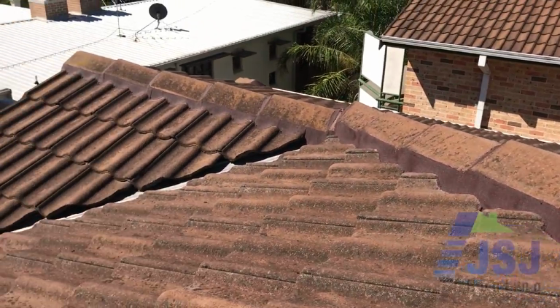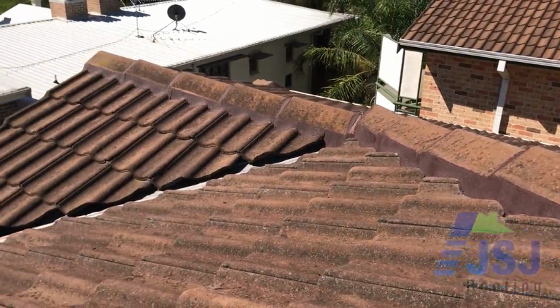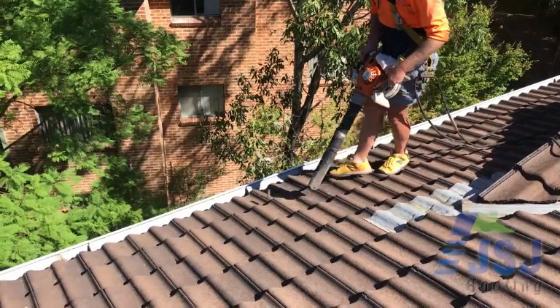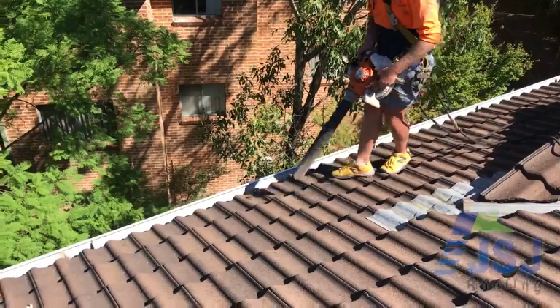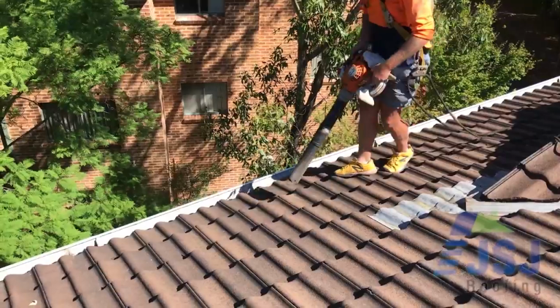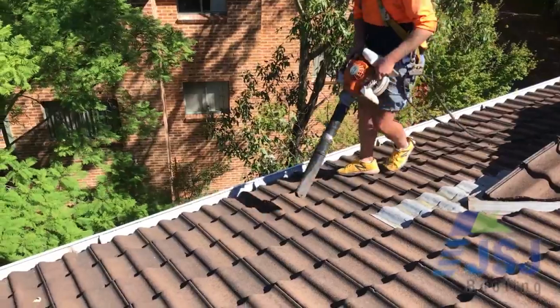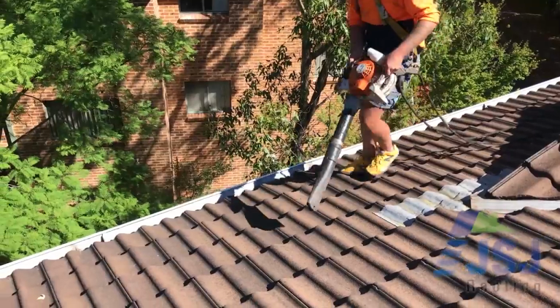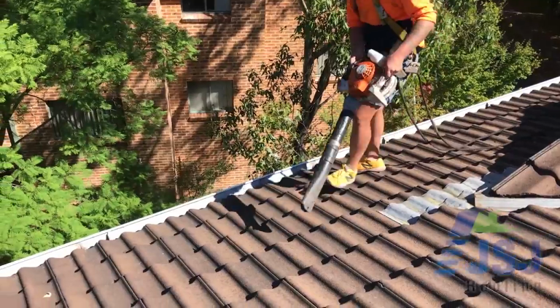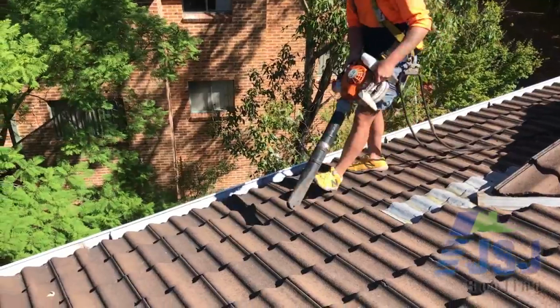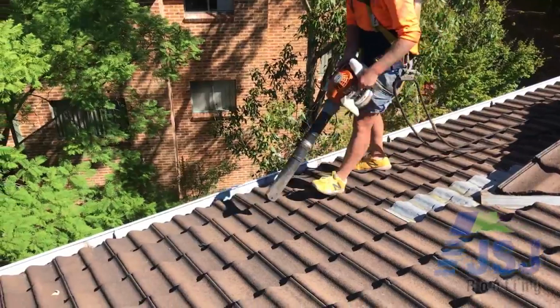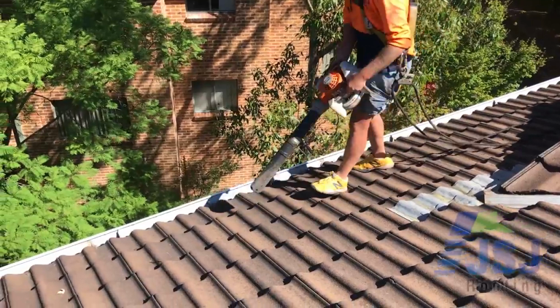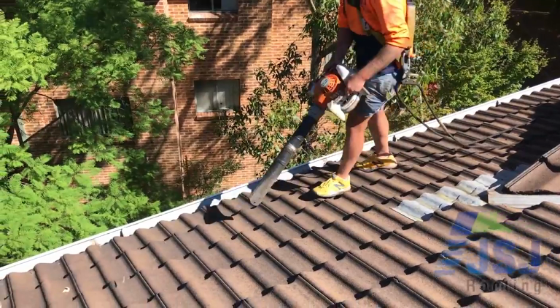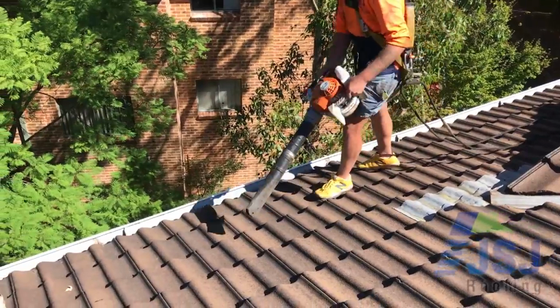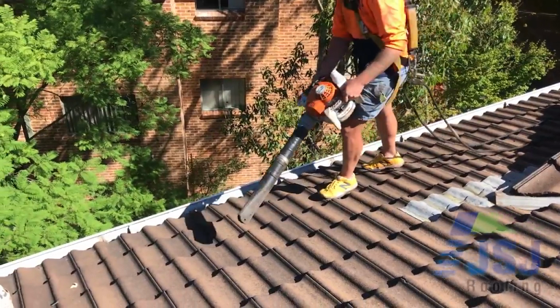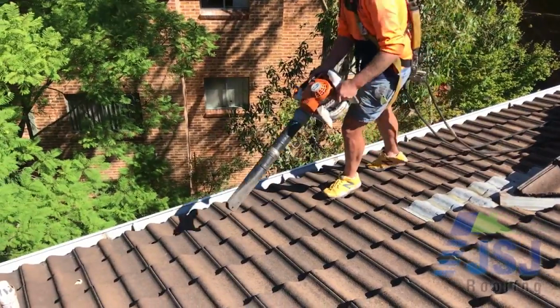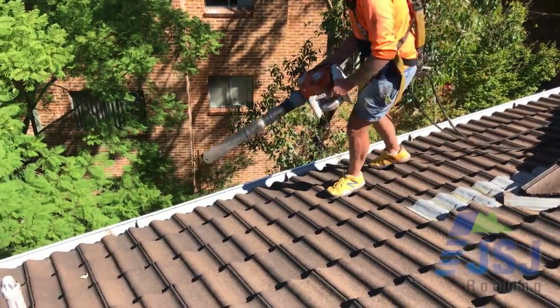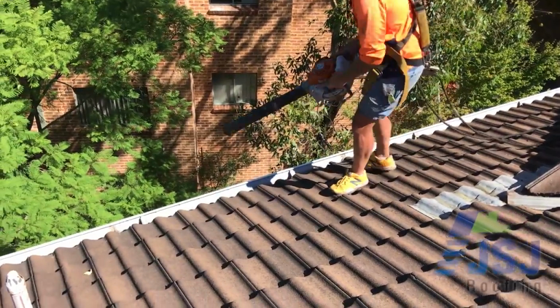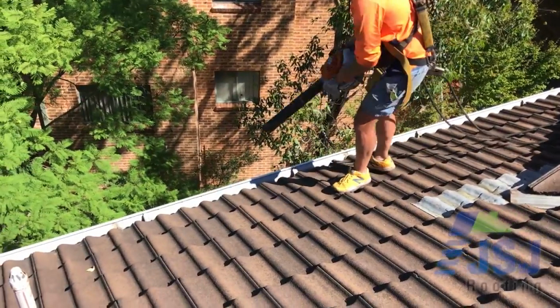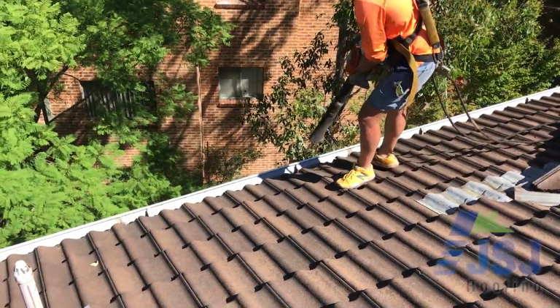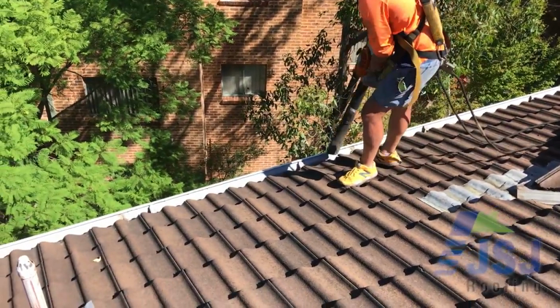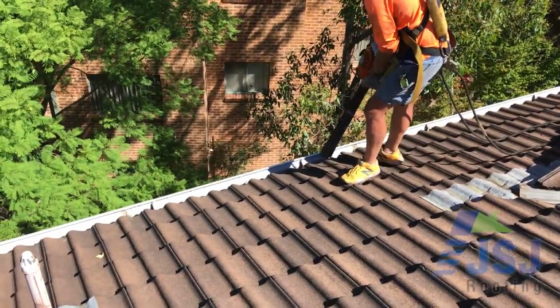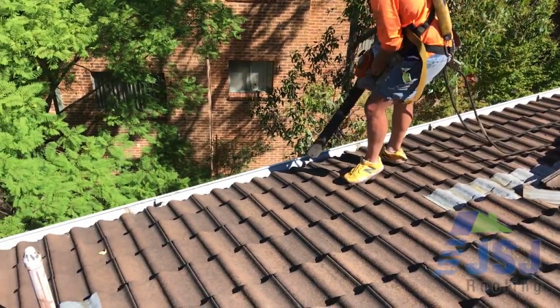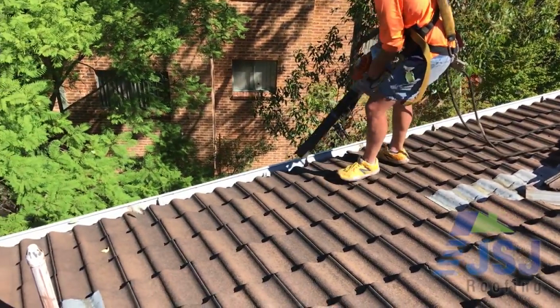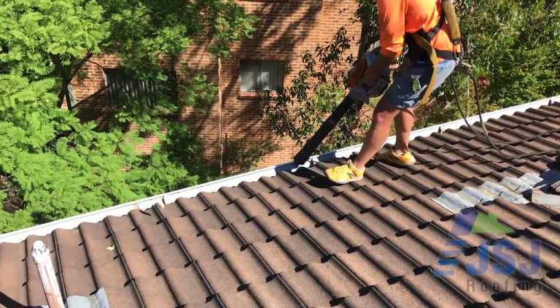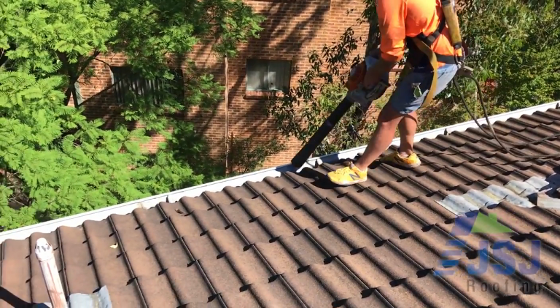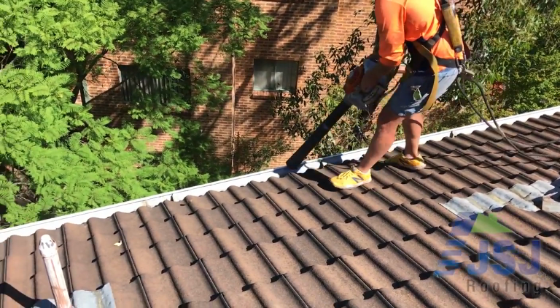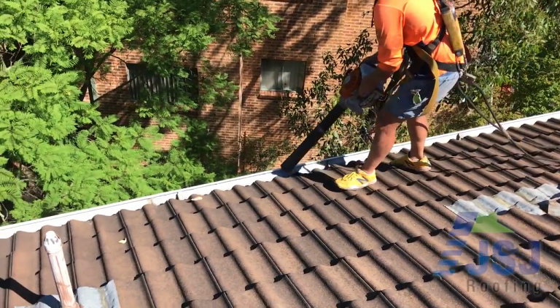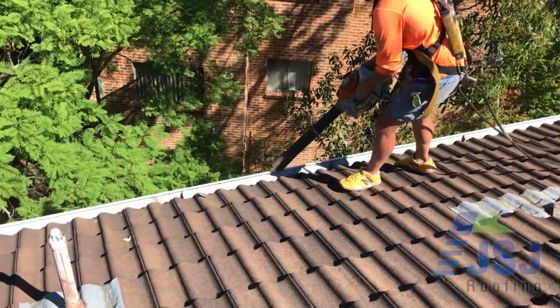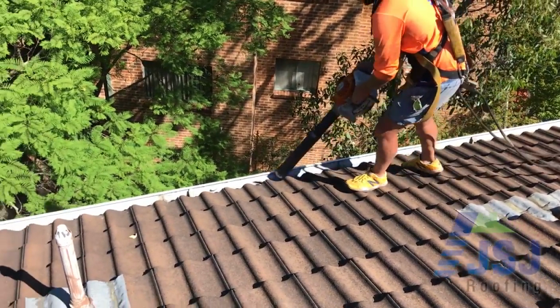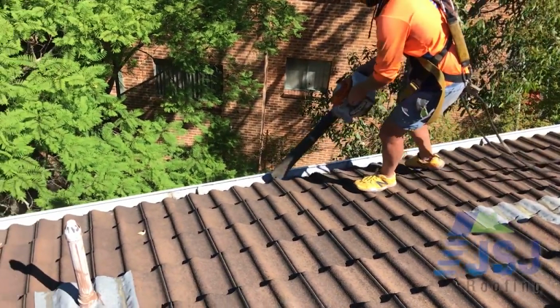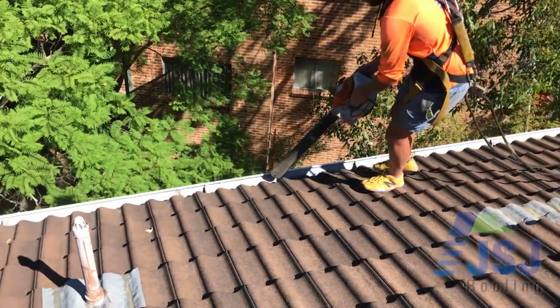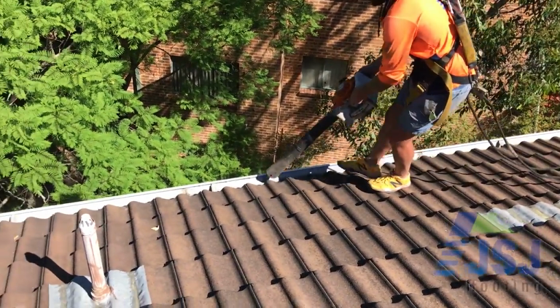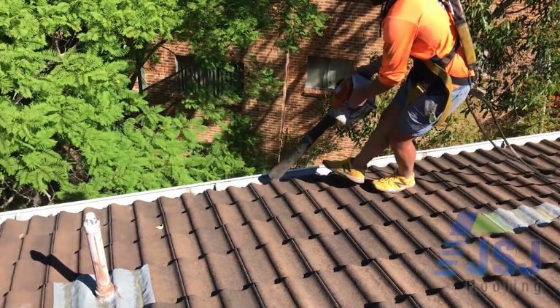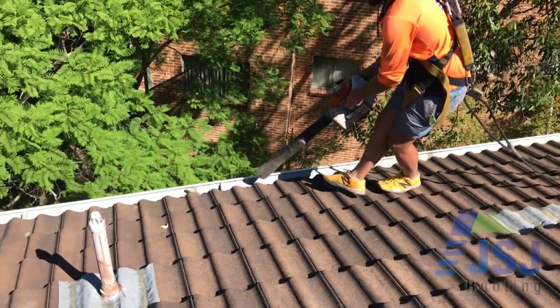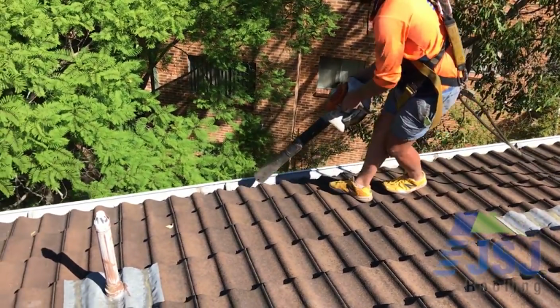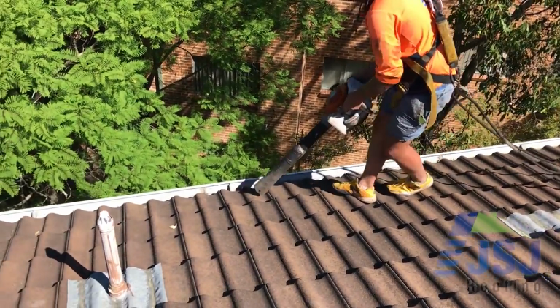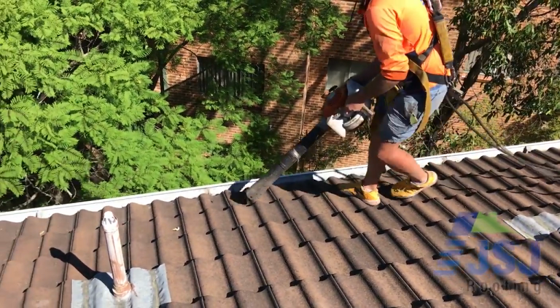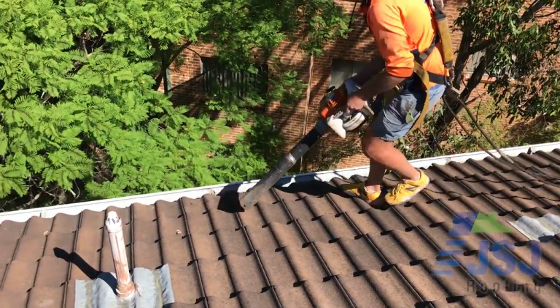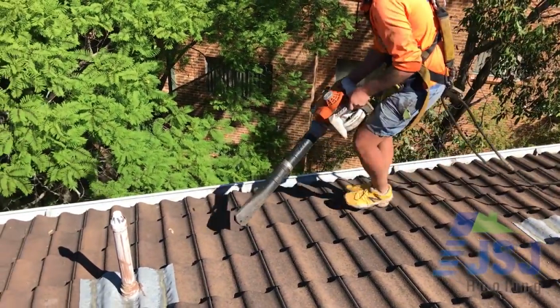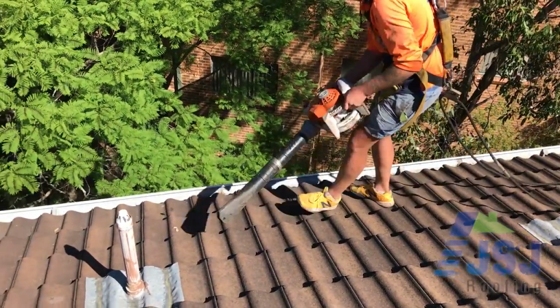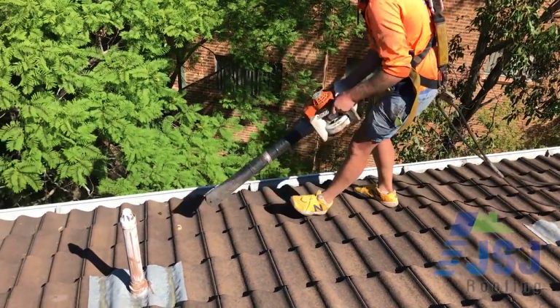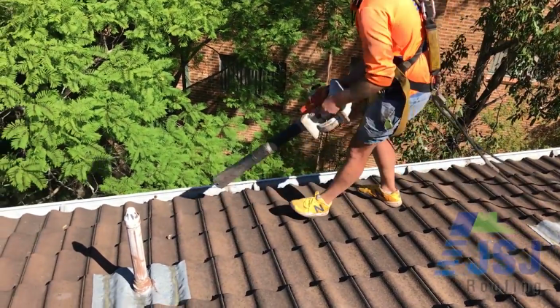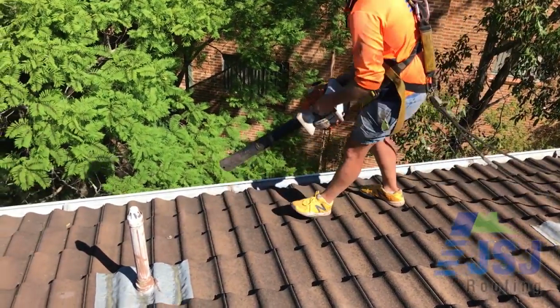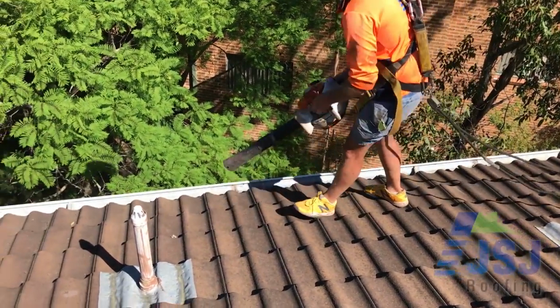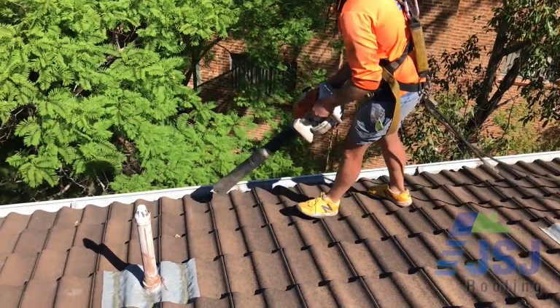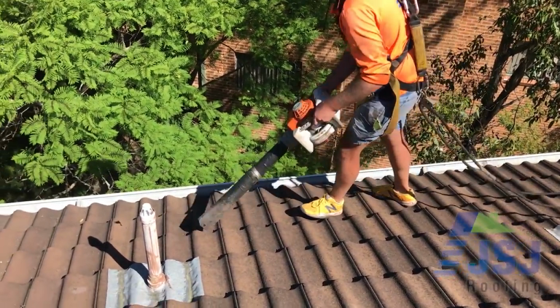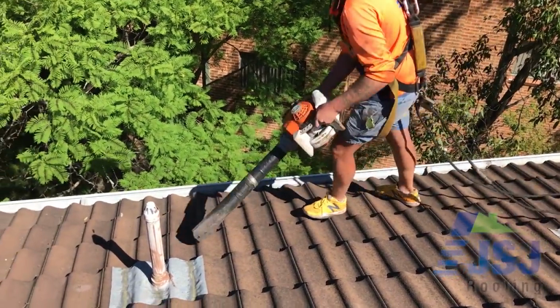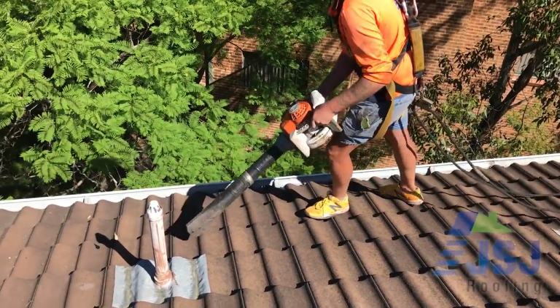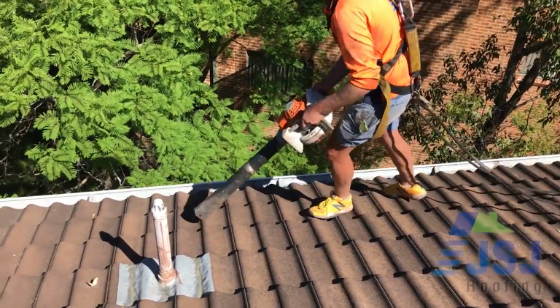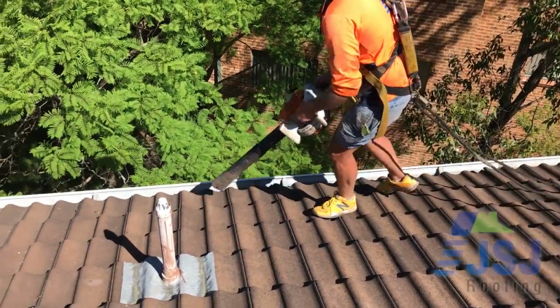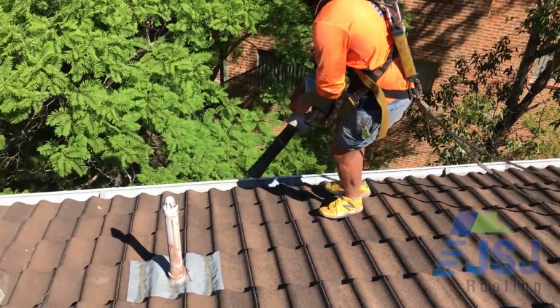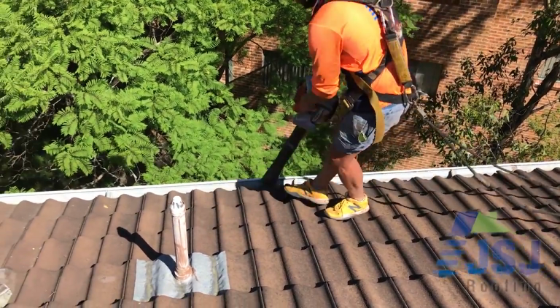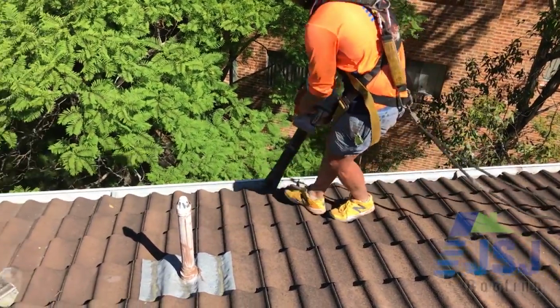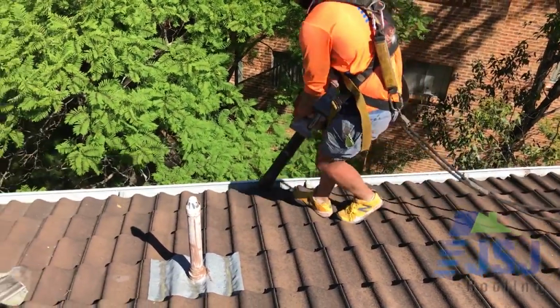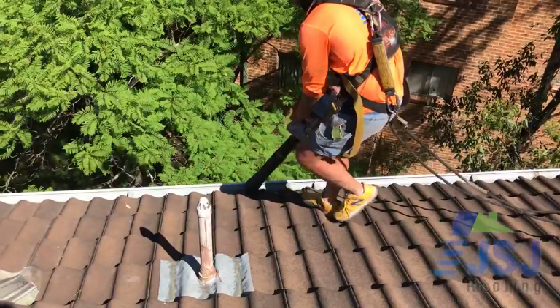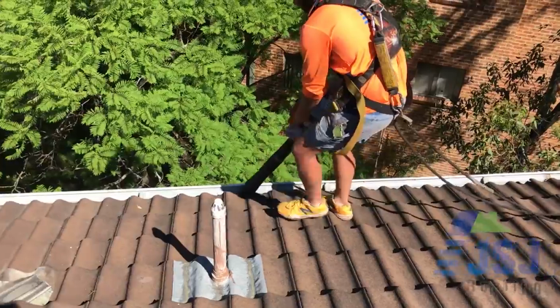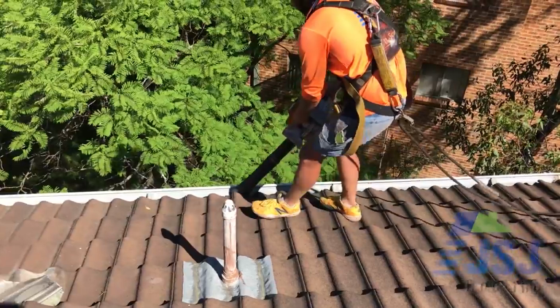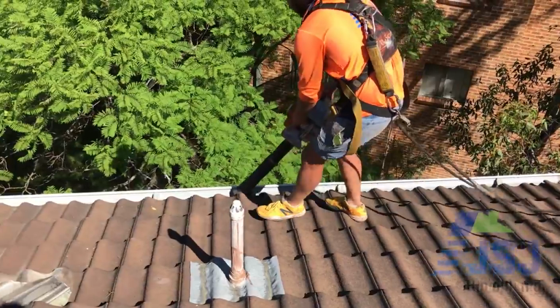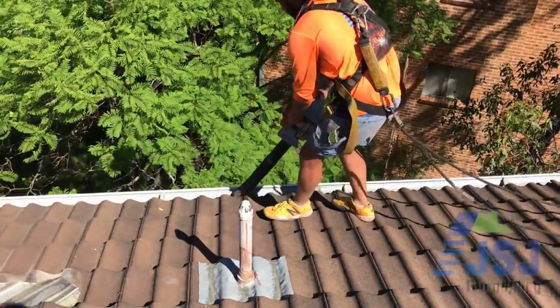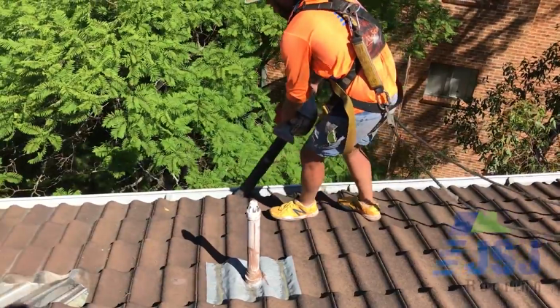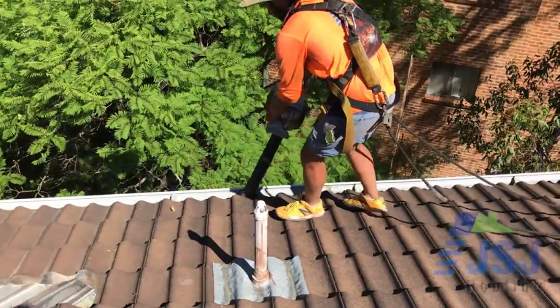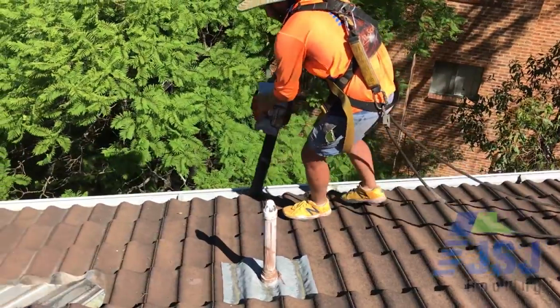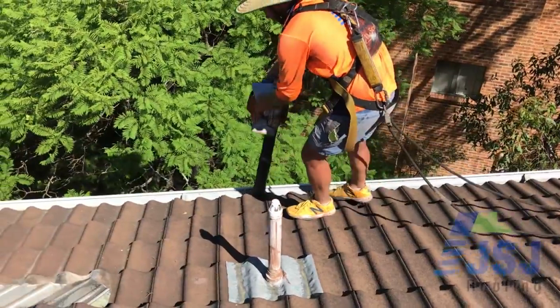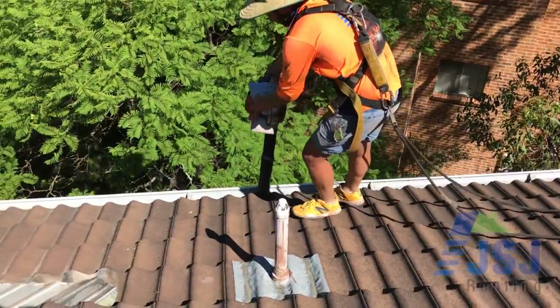Our last action during the repair process is to blow clear all dust and debris from the roof area and gutter lines.